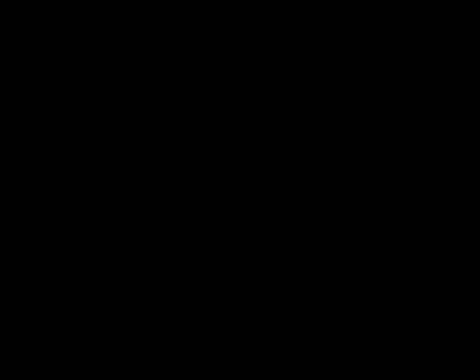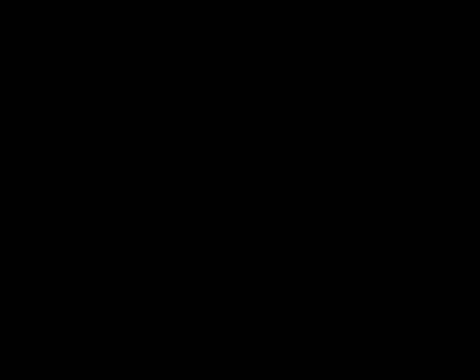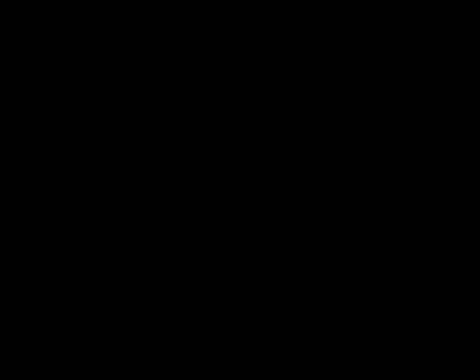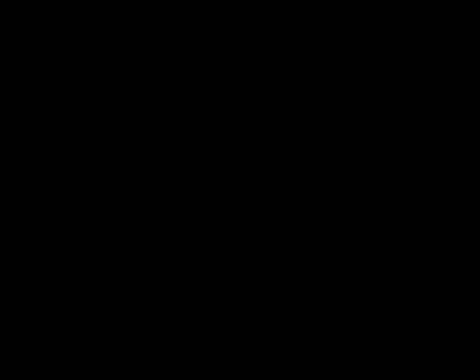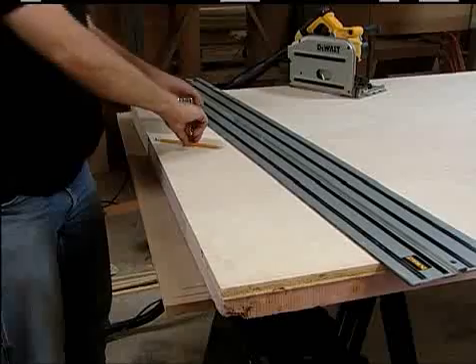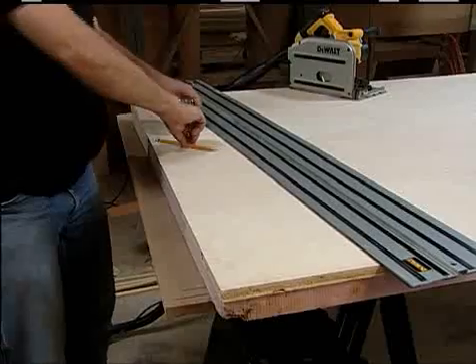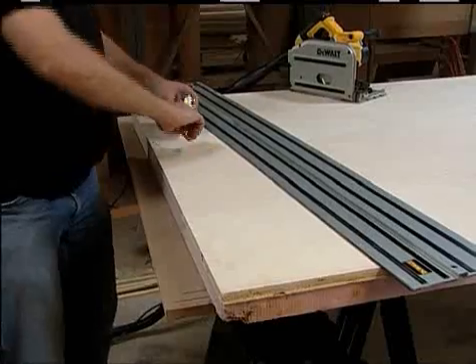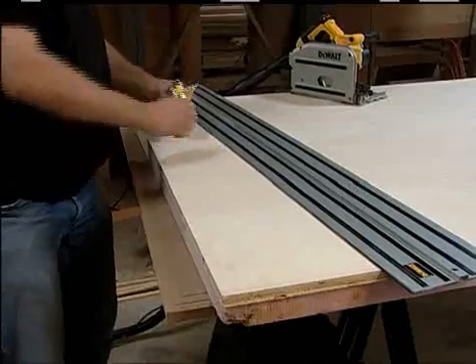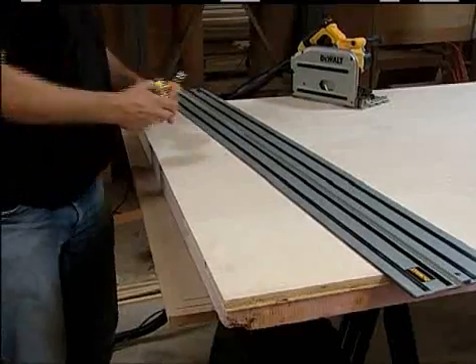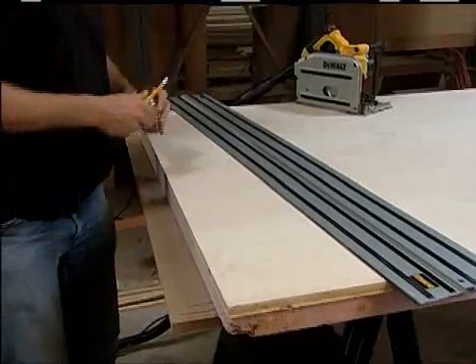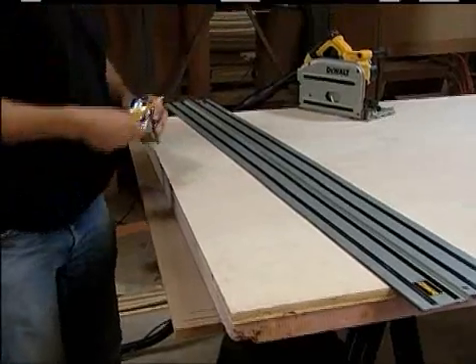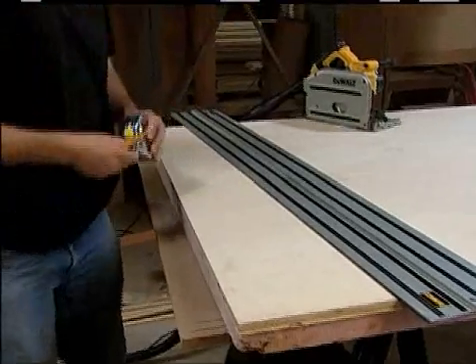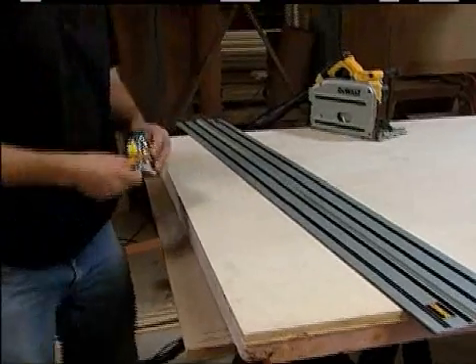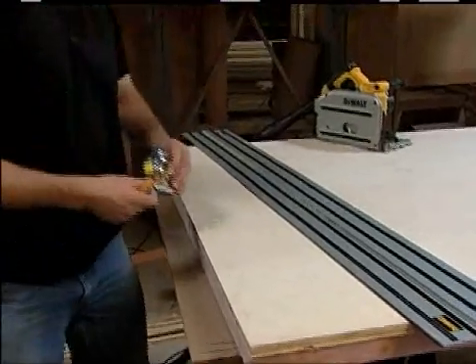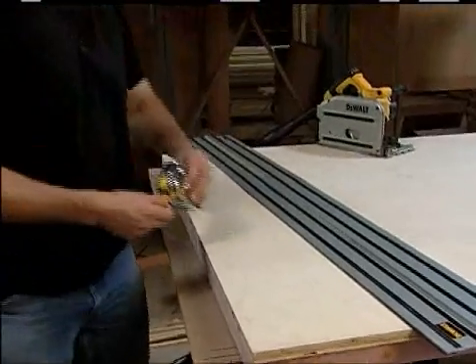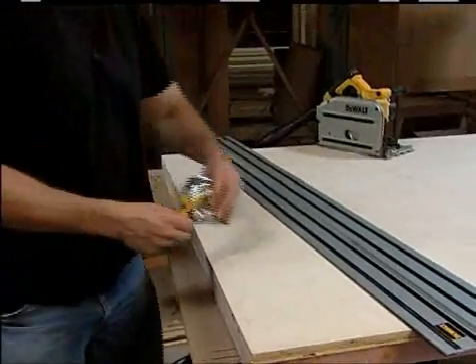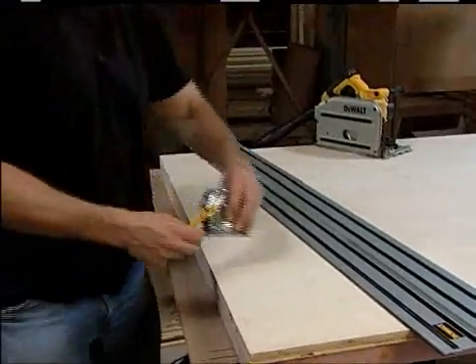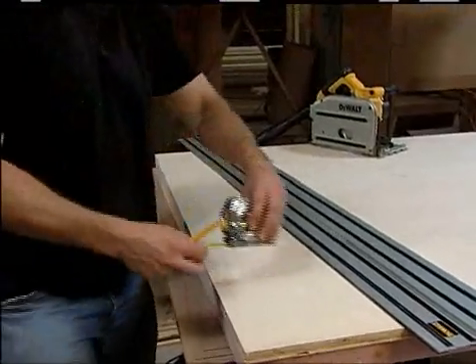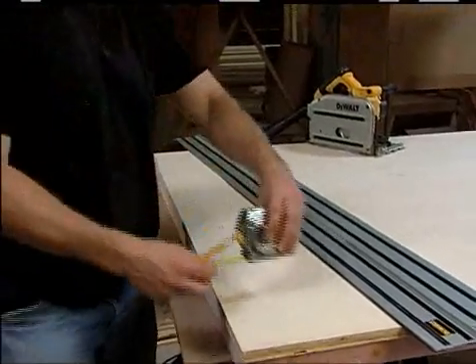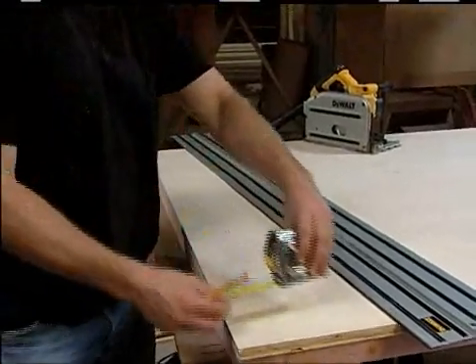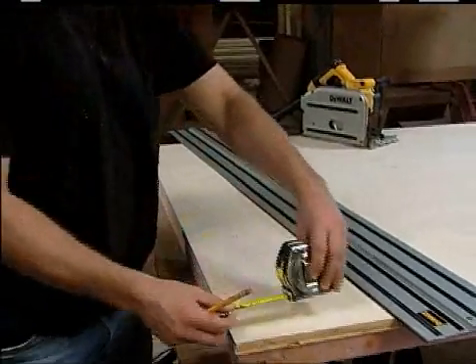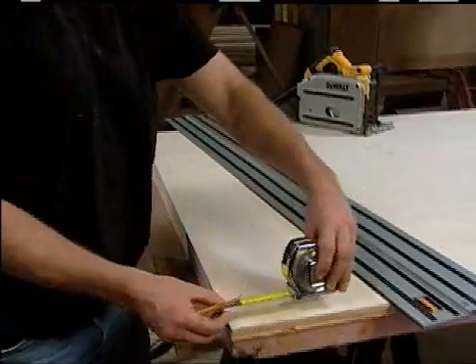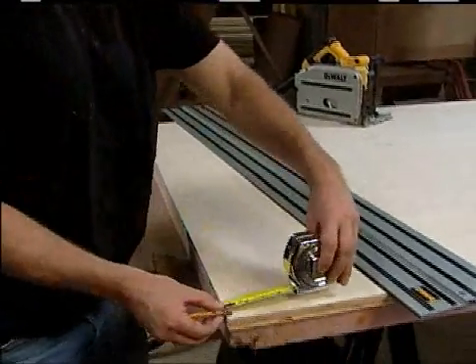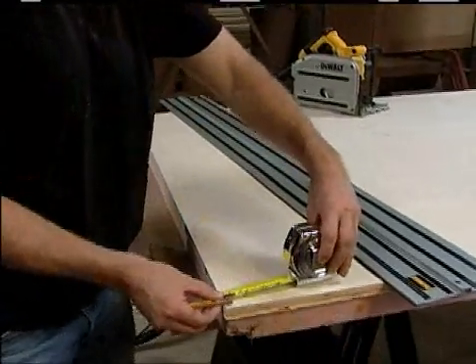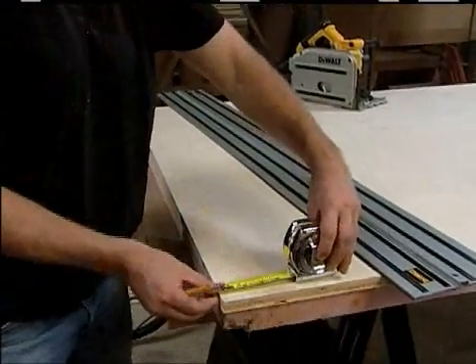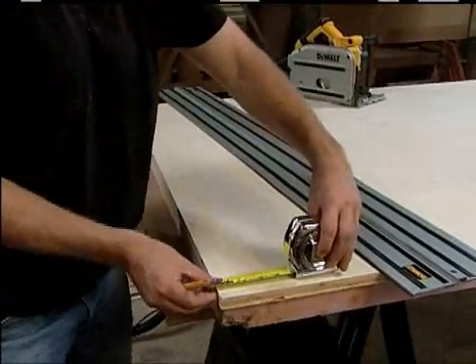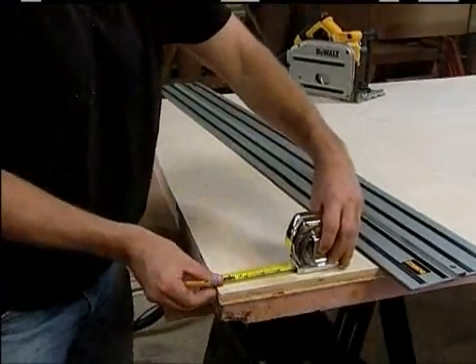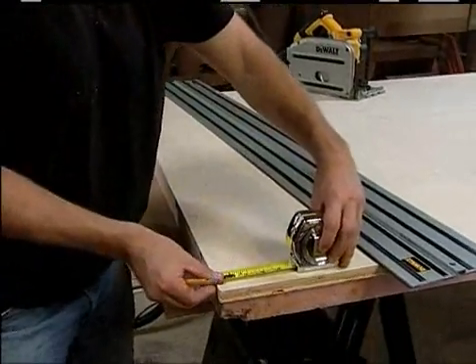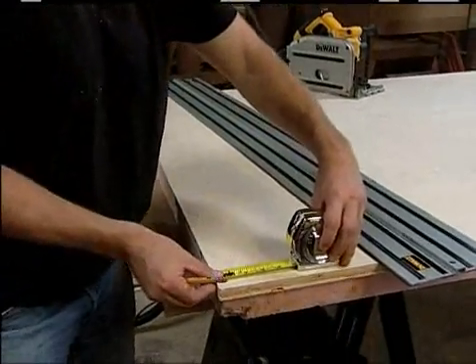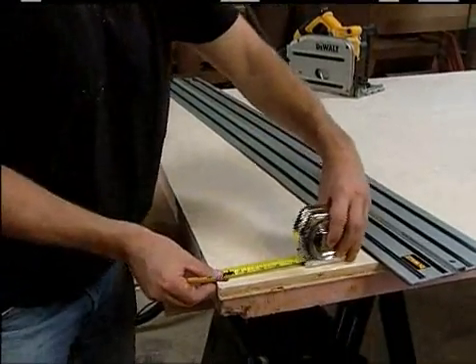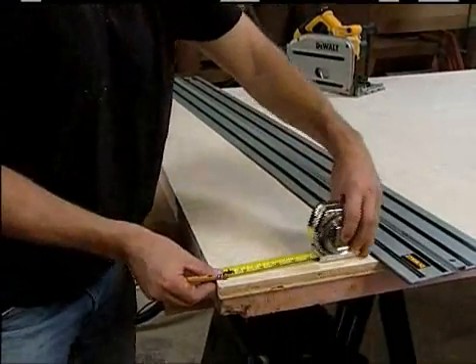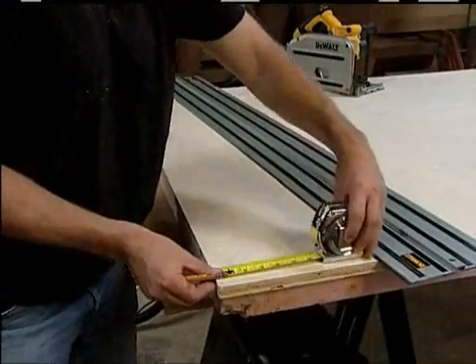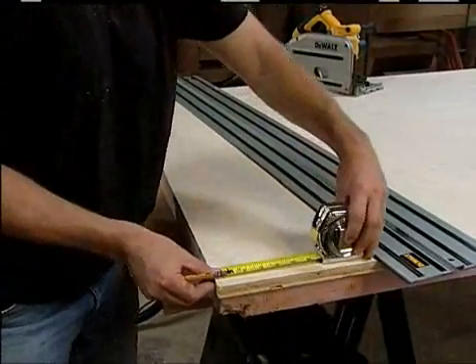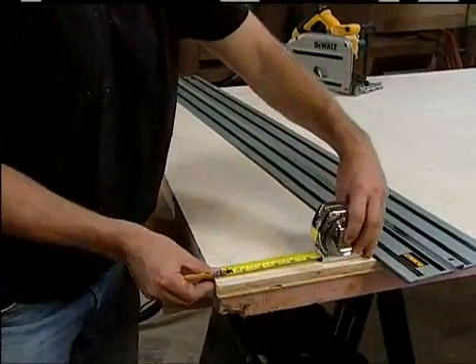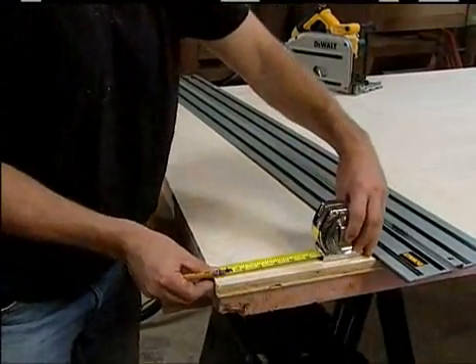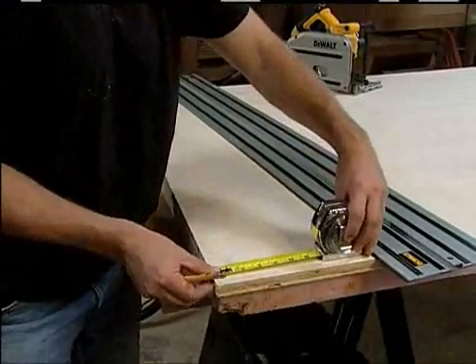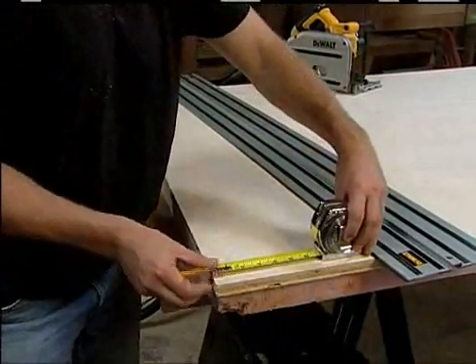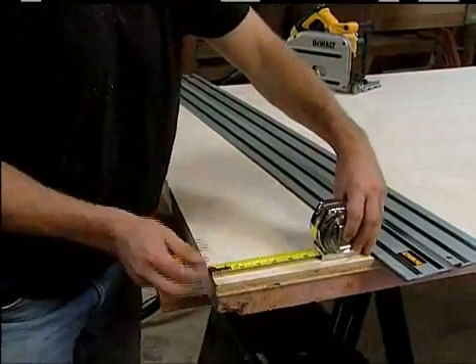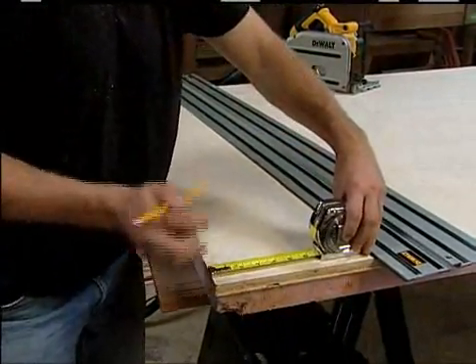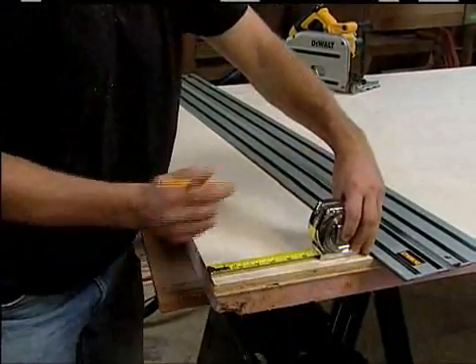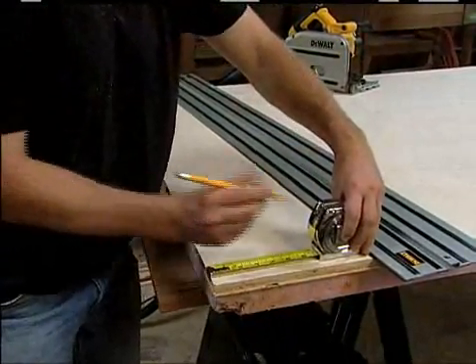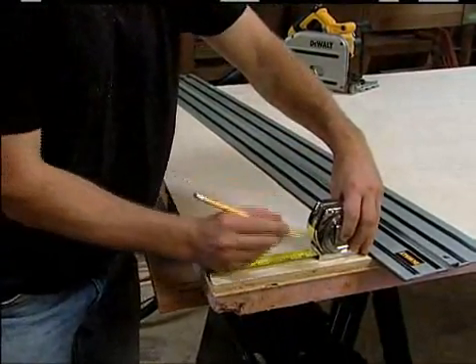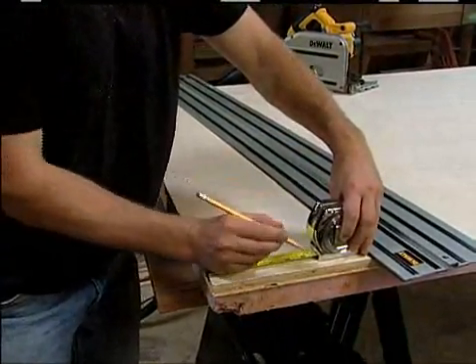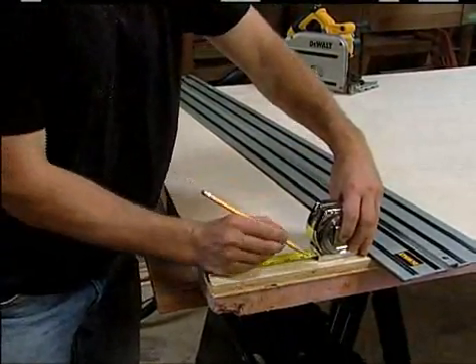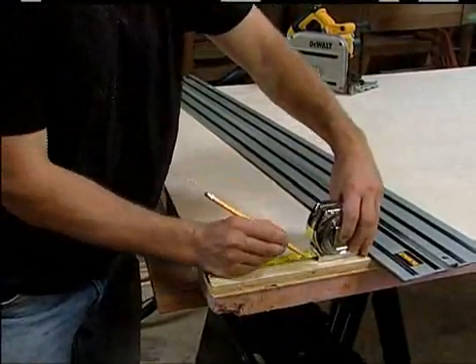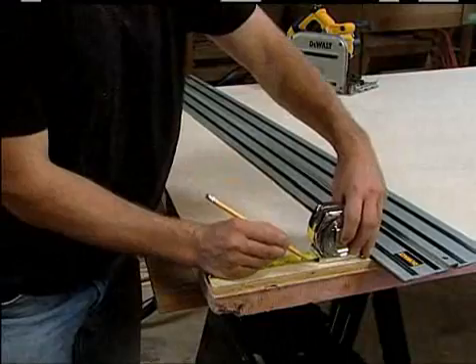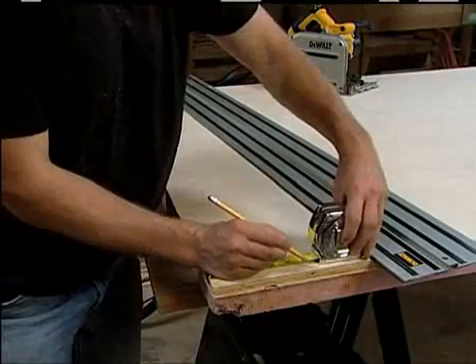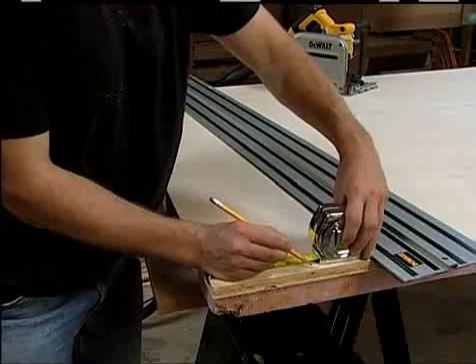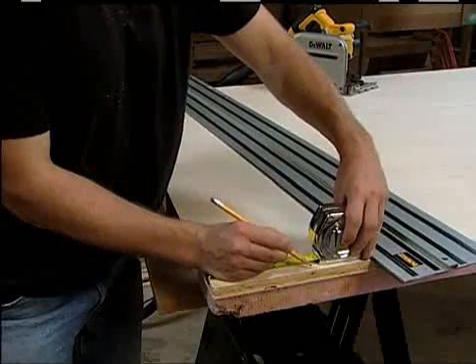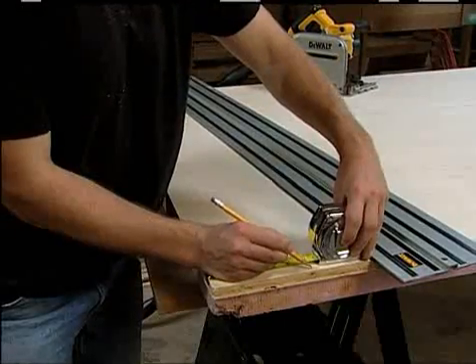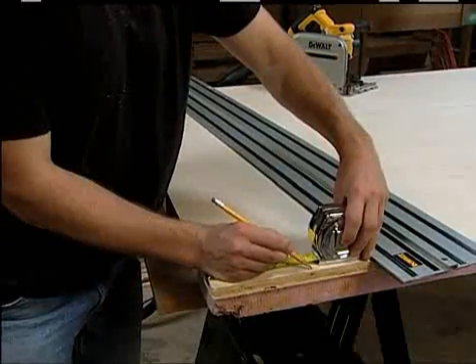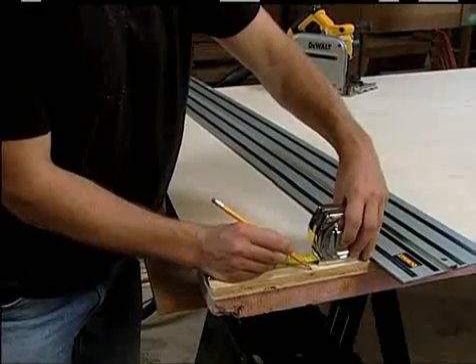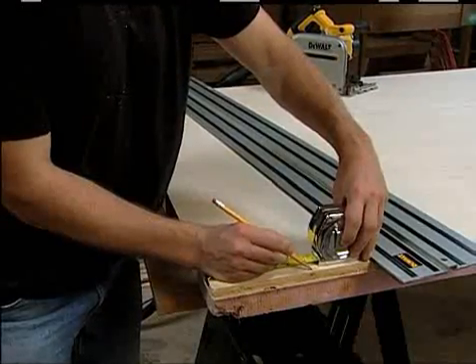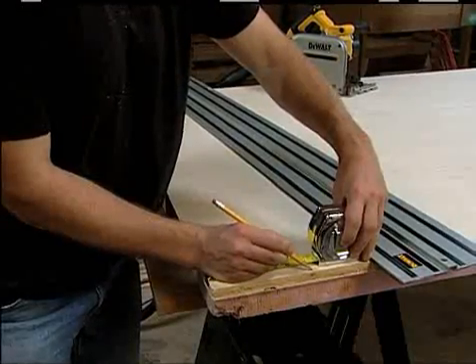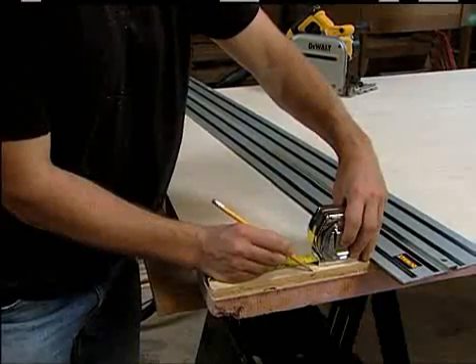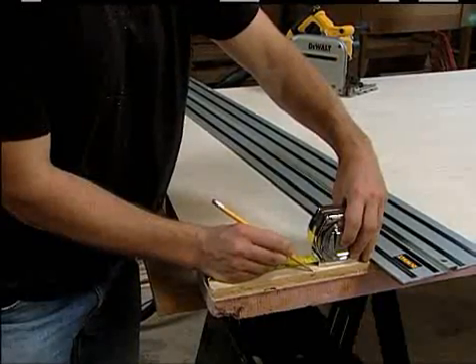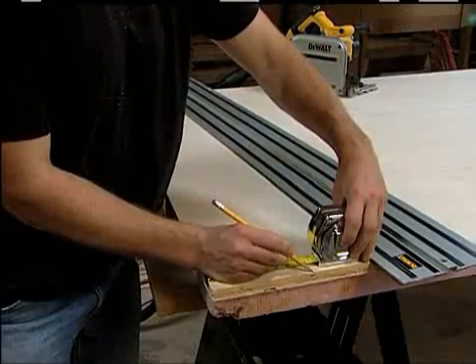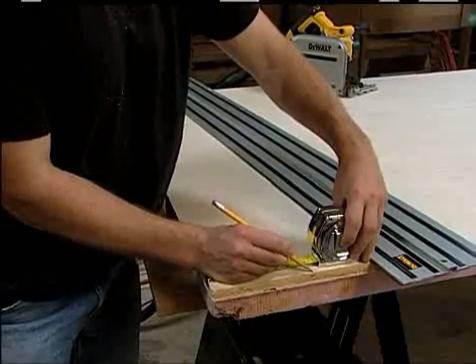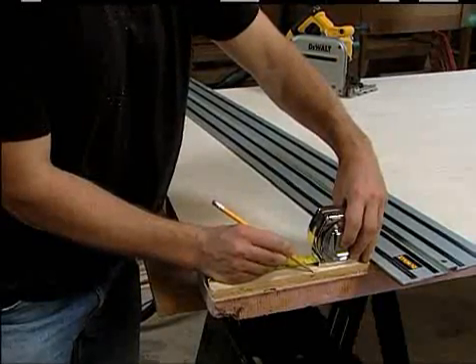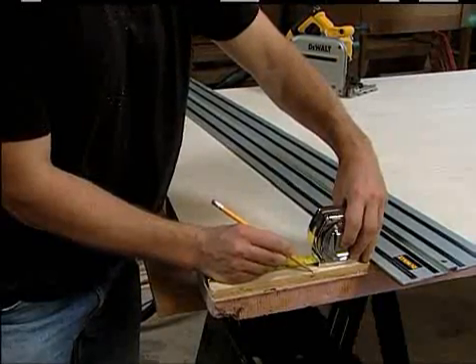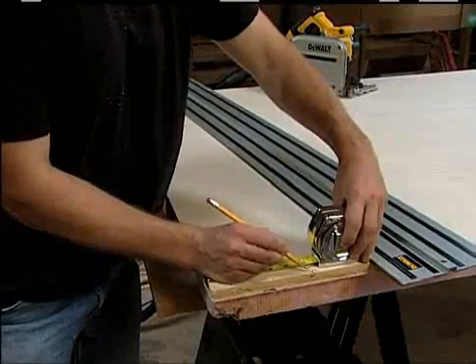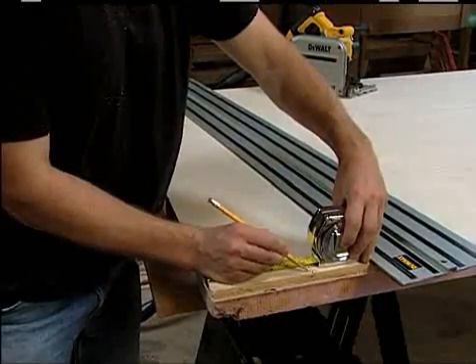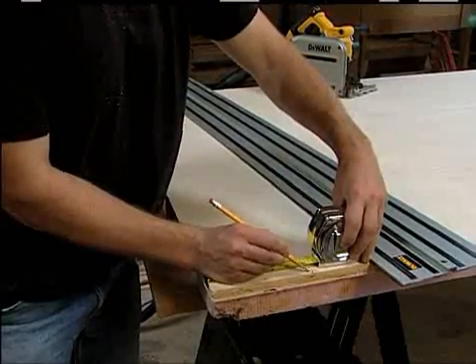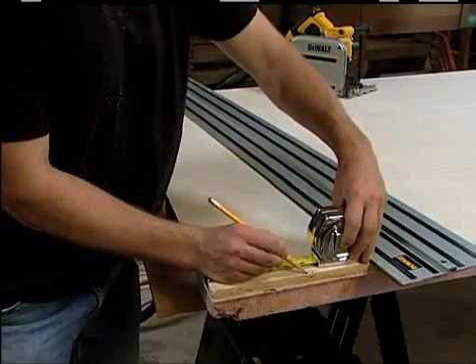Make any cut anywhere at any angle, even bevel or inside plunge cuts, as easily as connecting the dots.